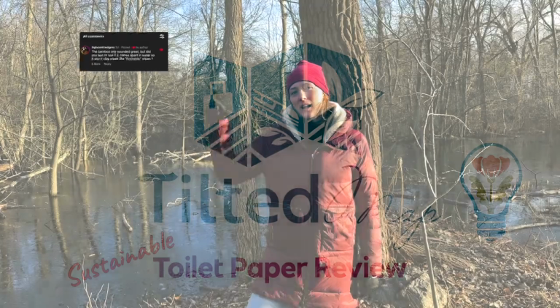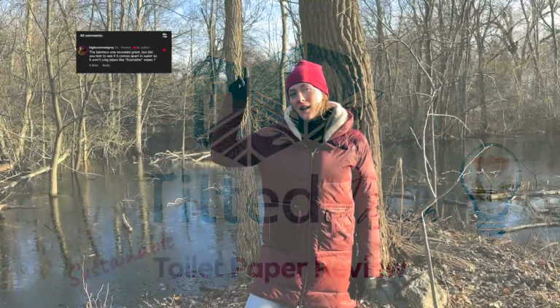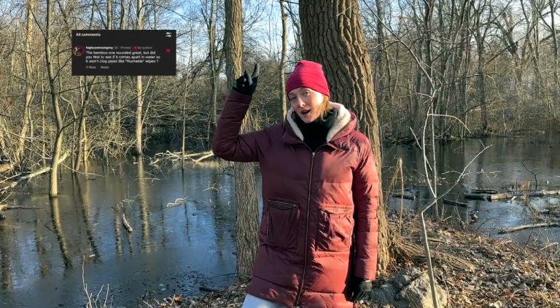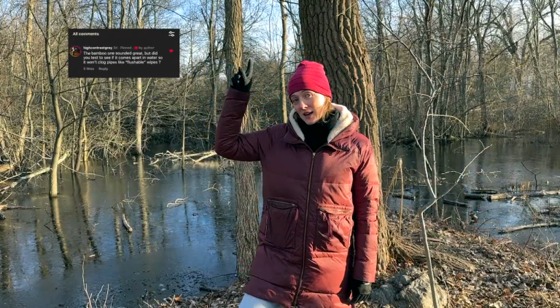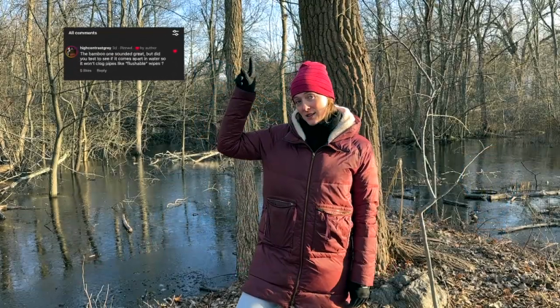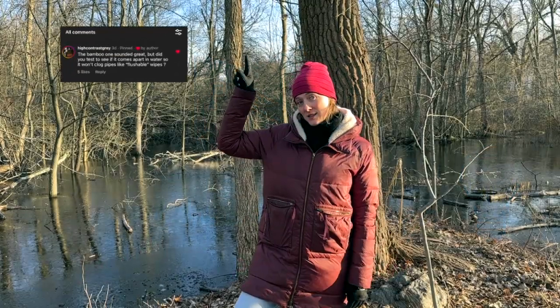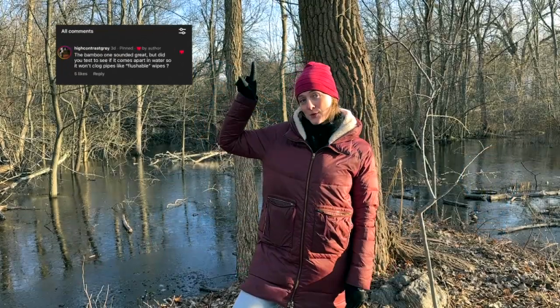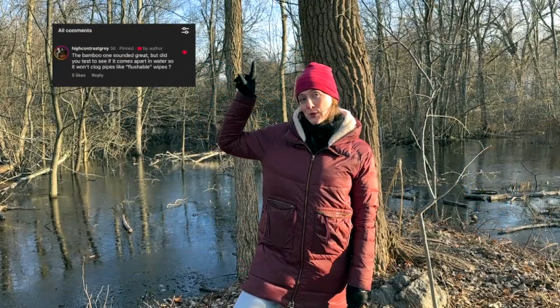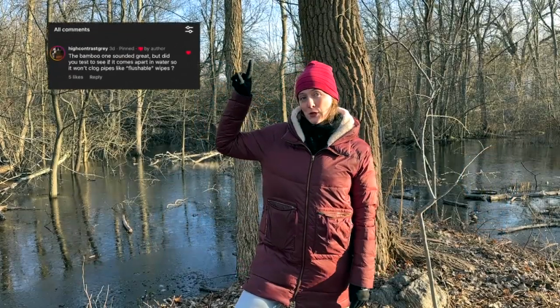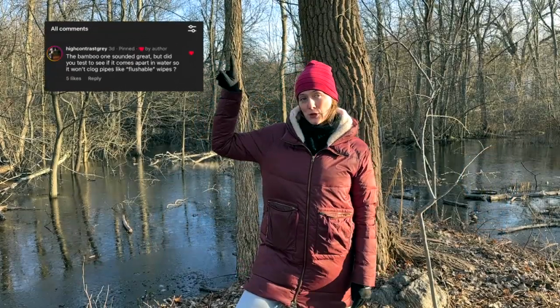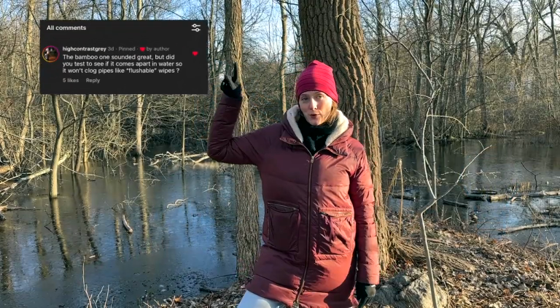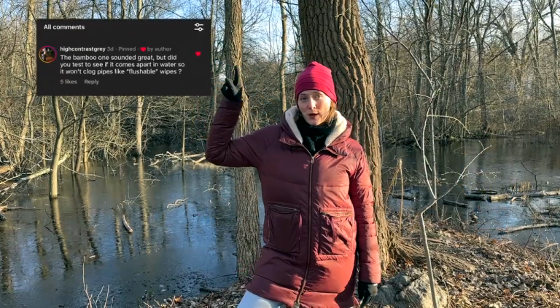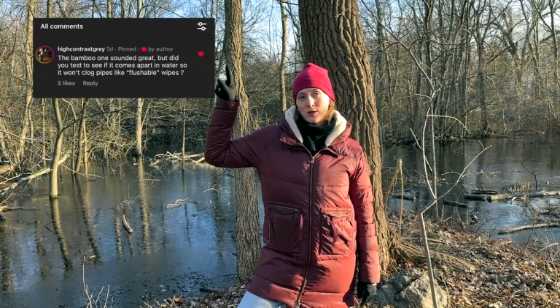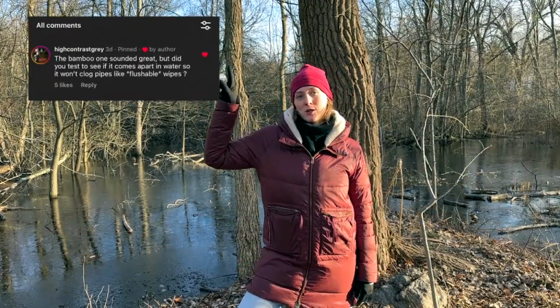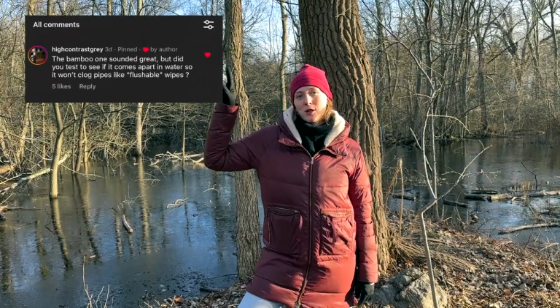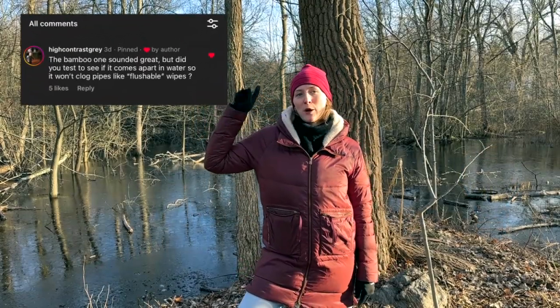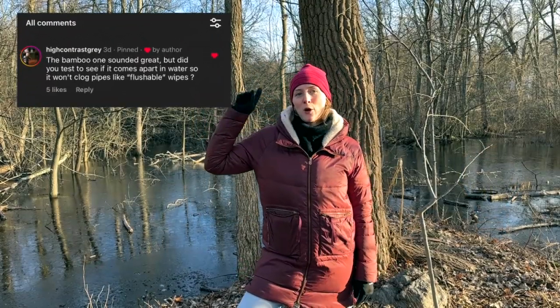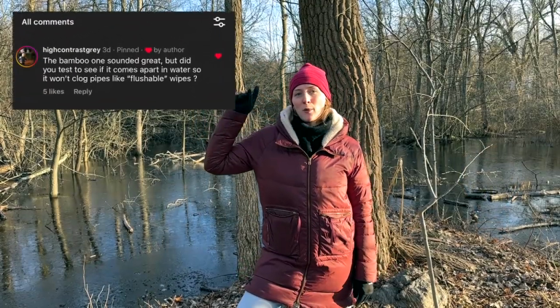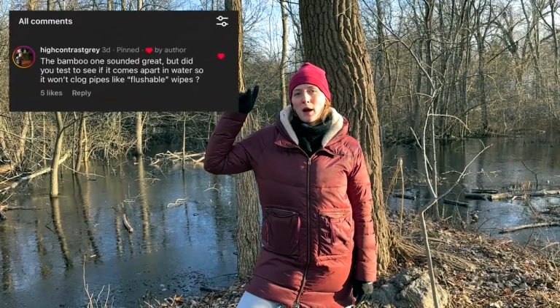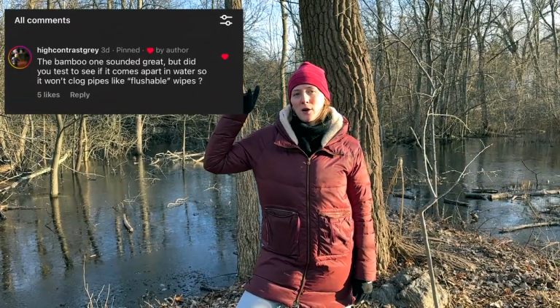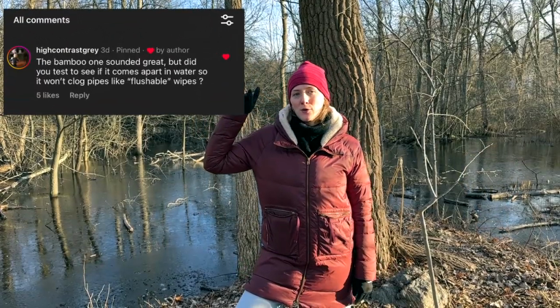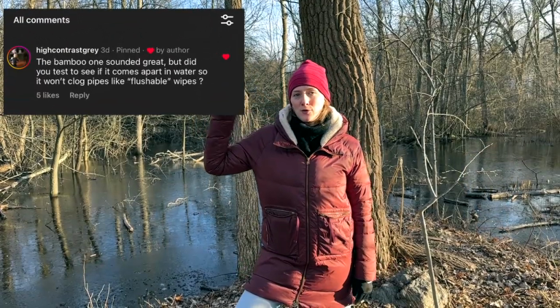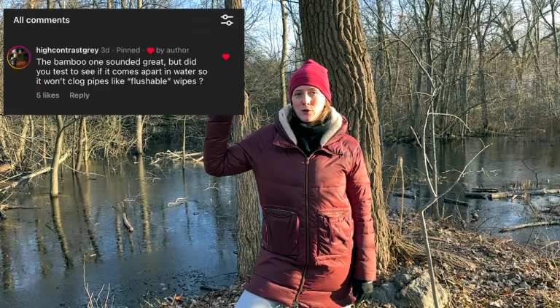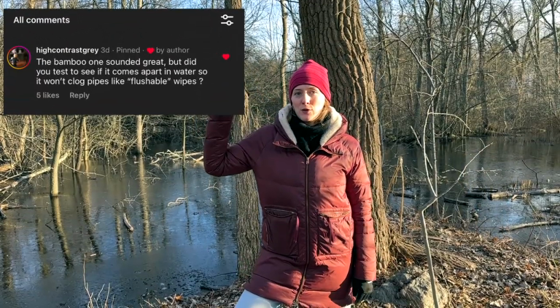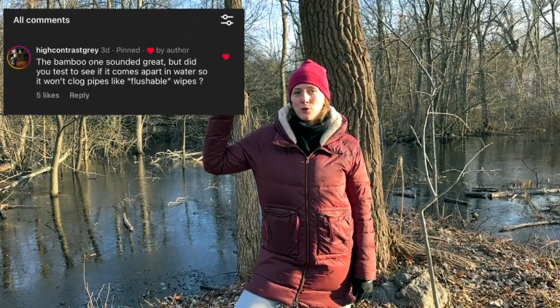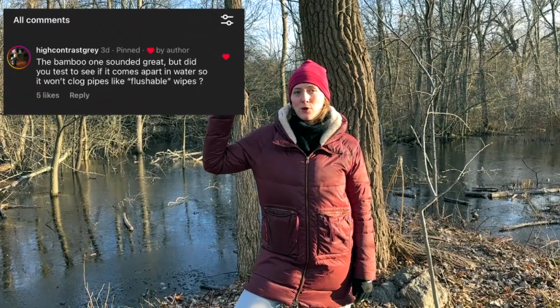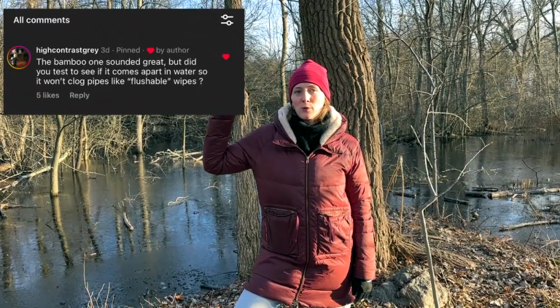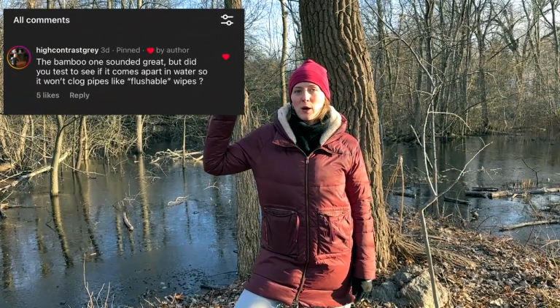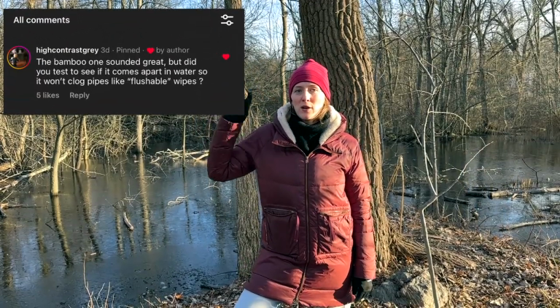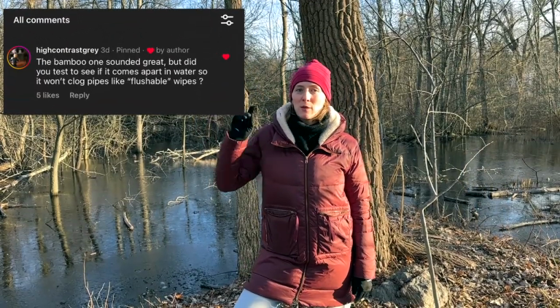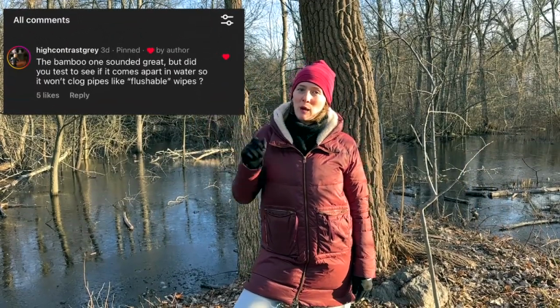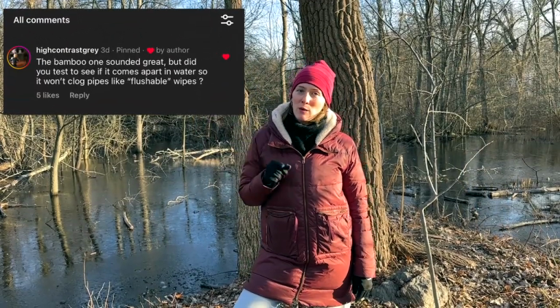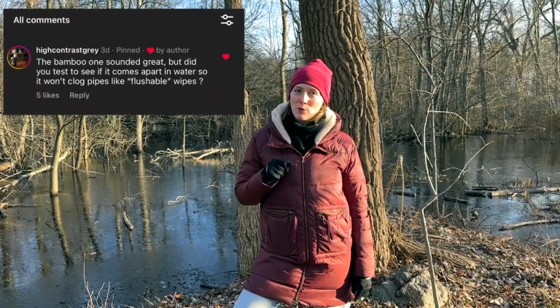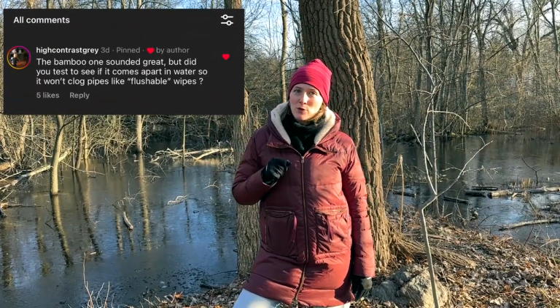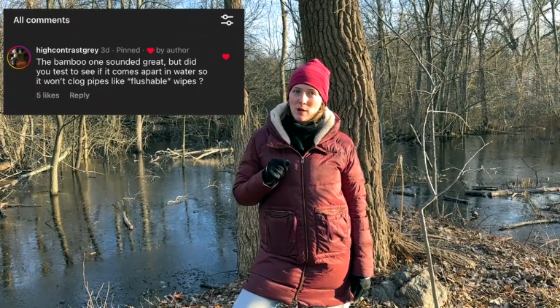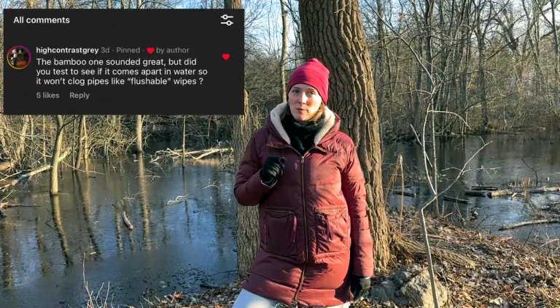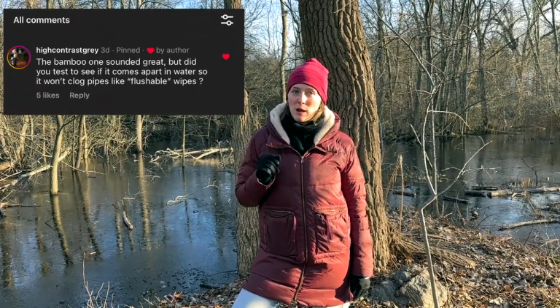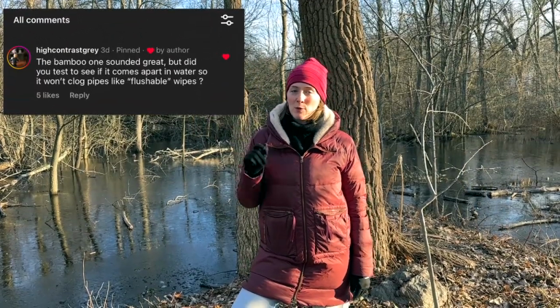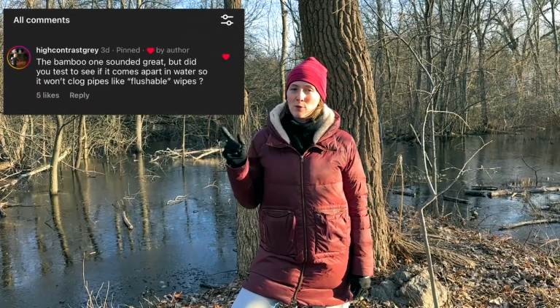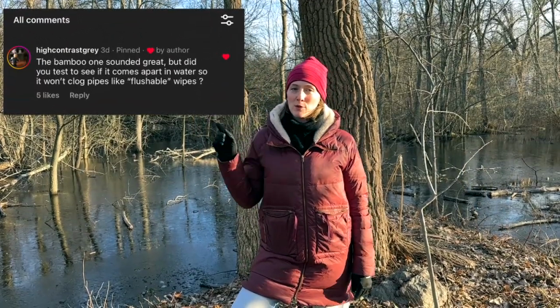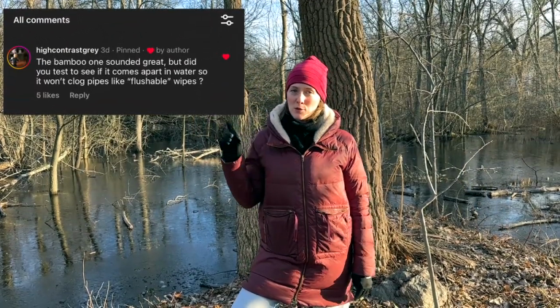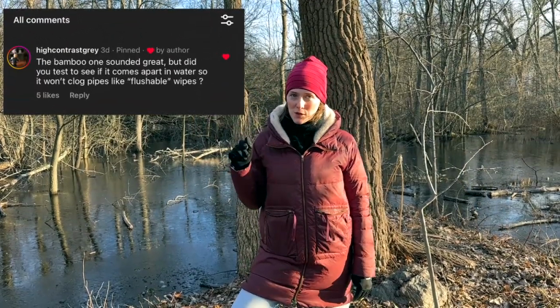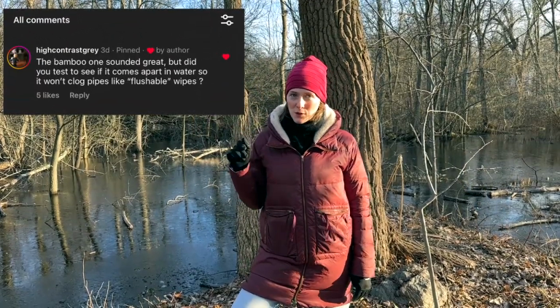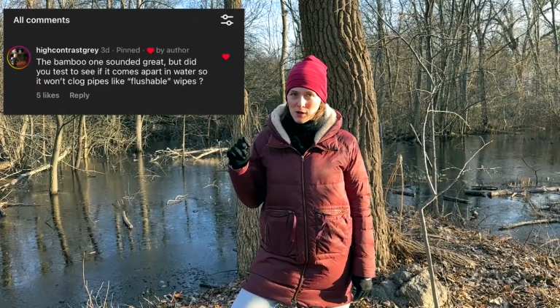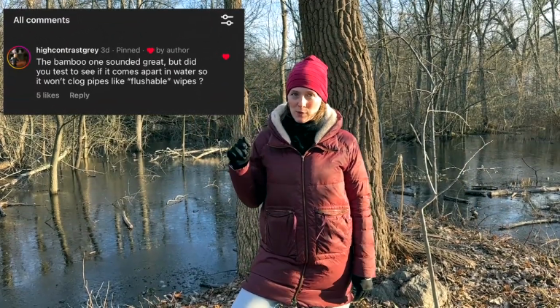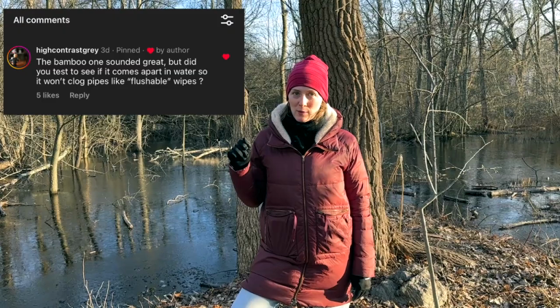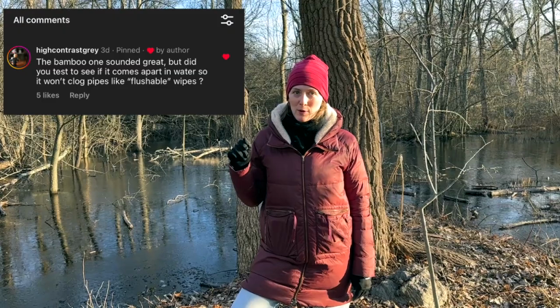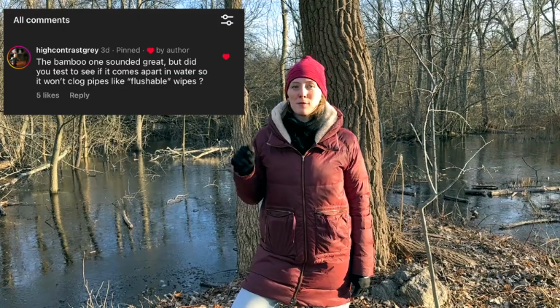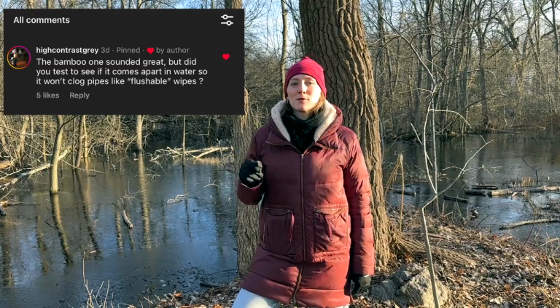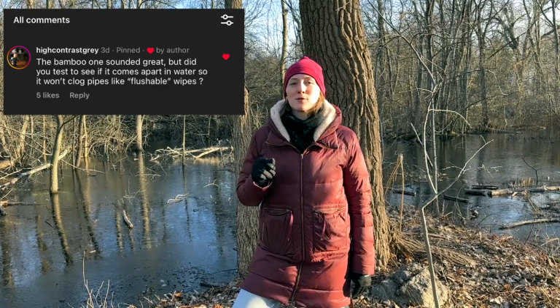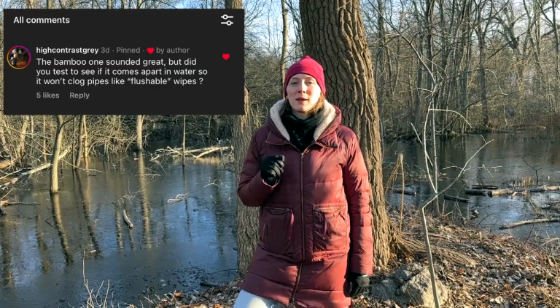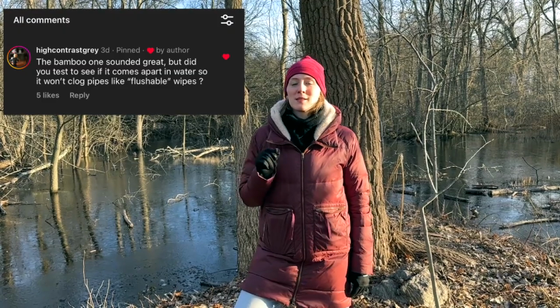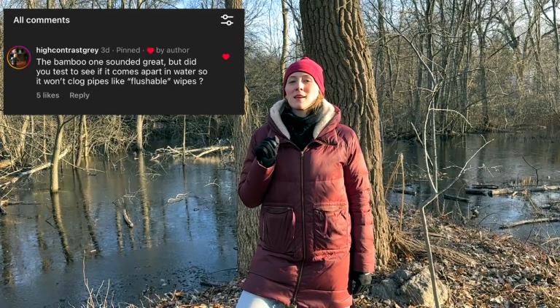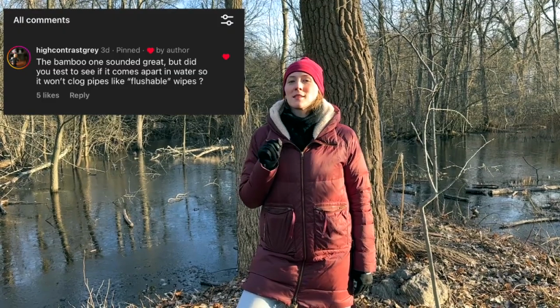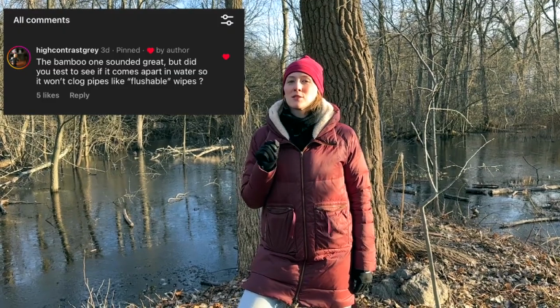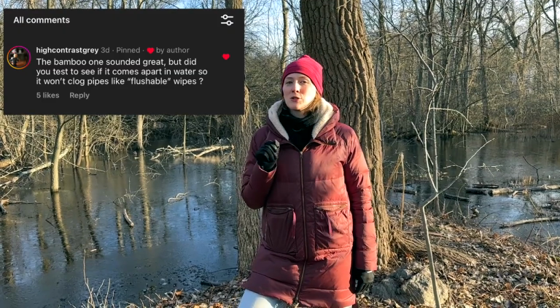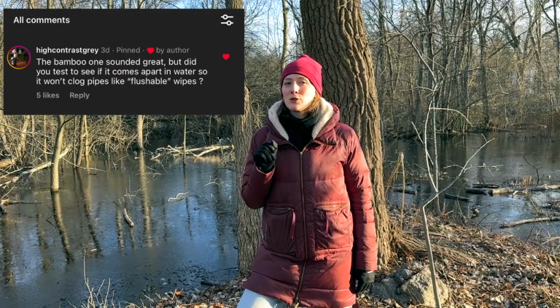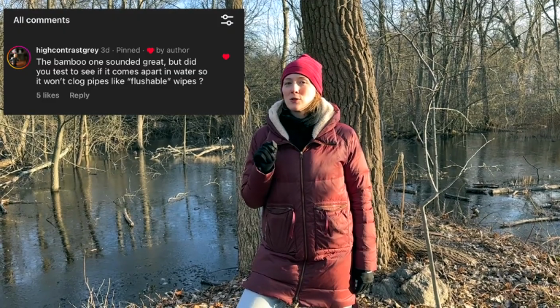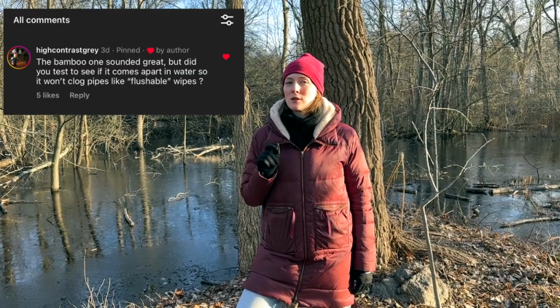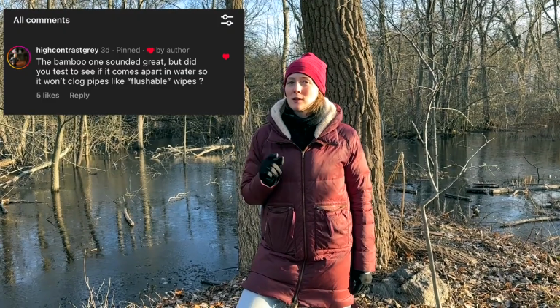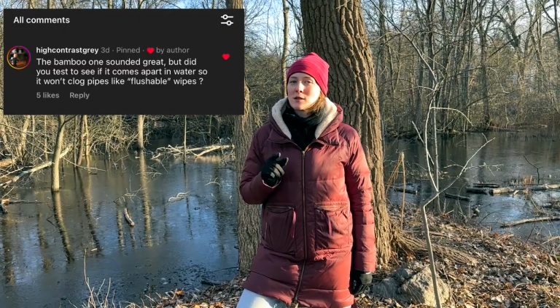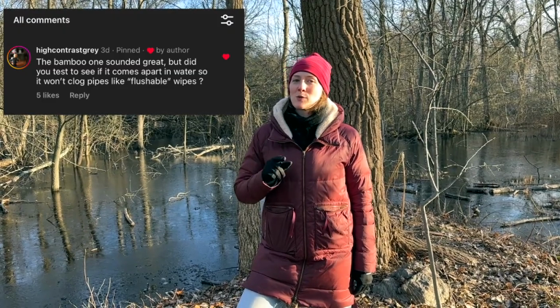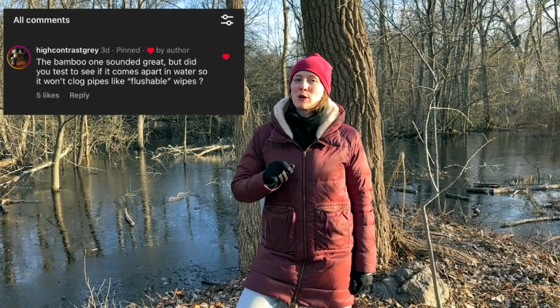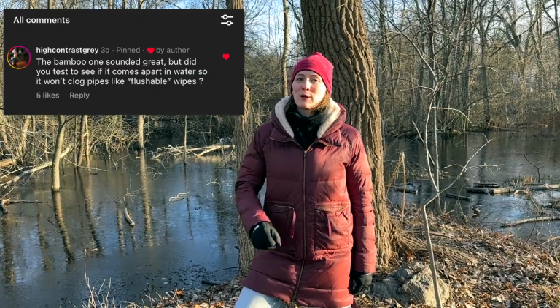I thought this was a good question about my review comparing bamboo toilet paper with tree toilet paper, so I decided to do a little experiment.